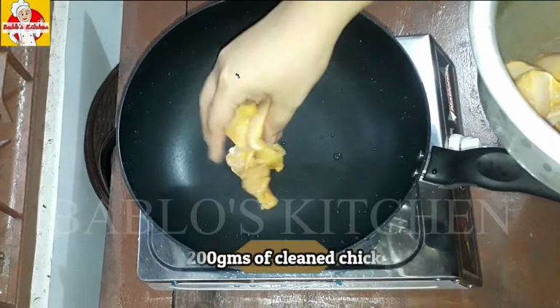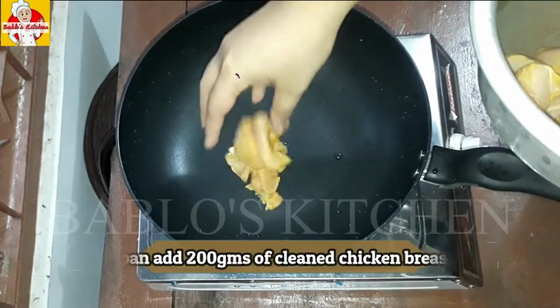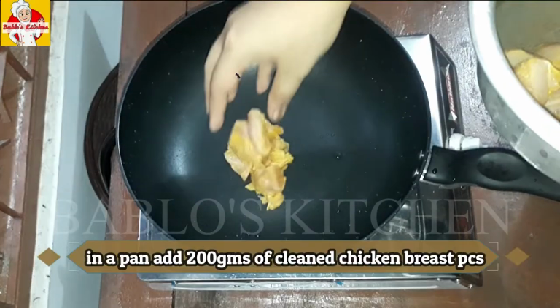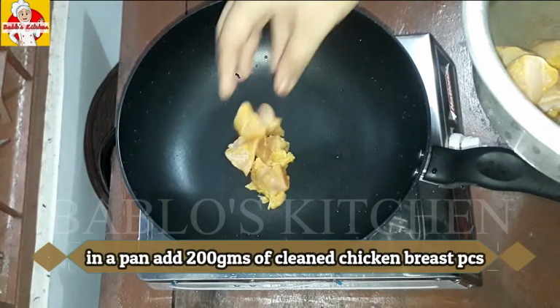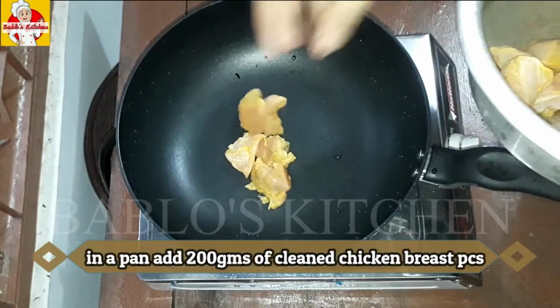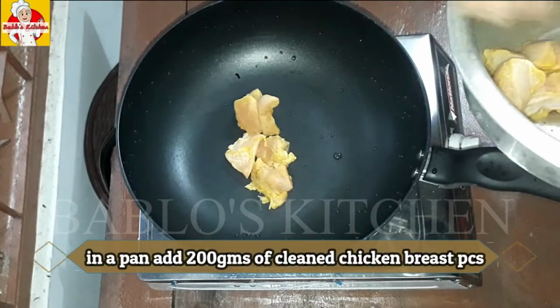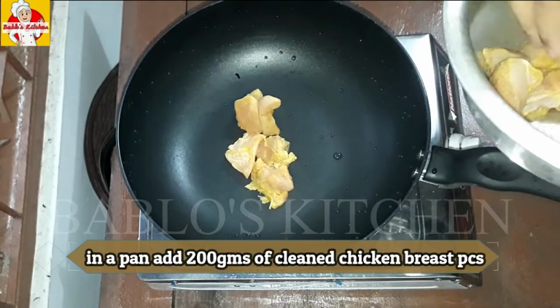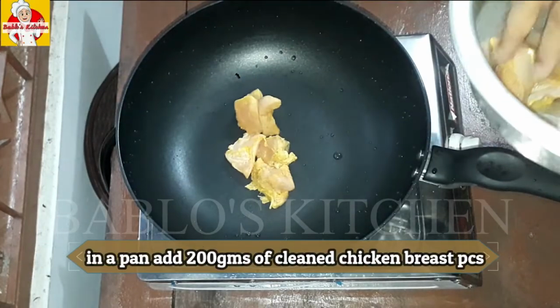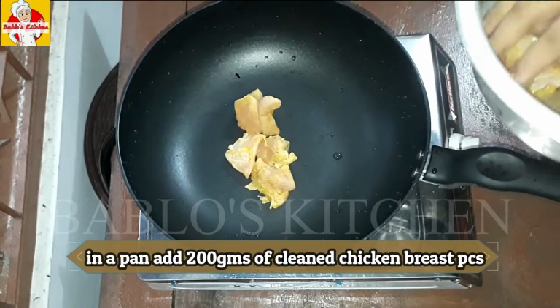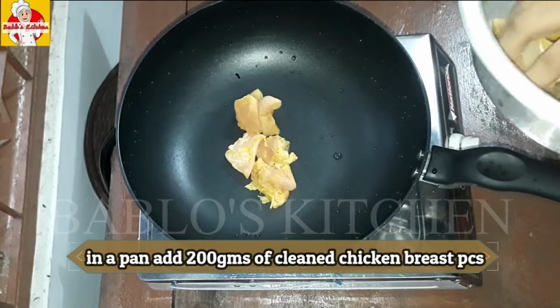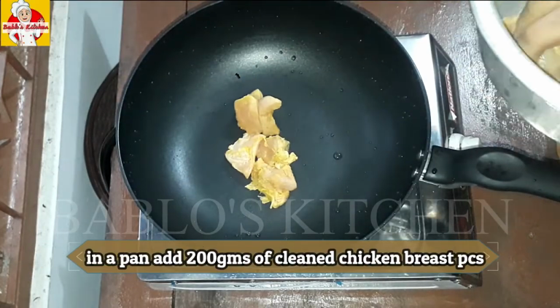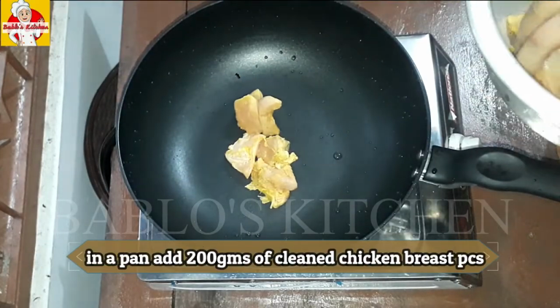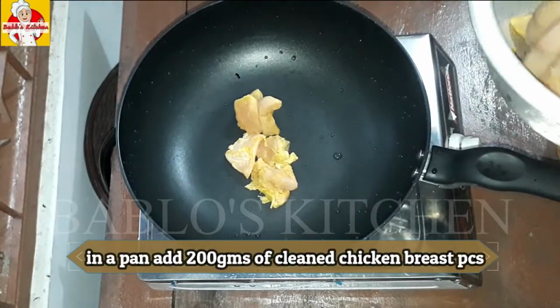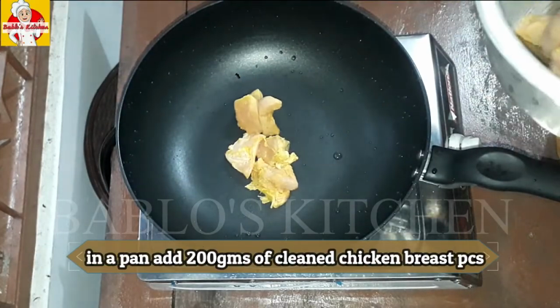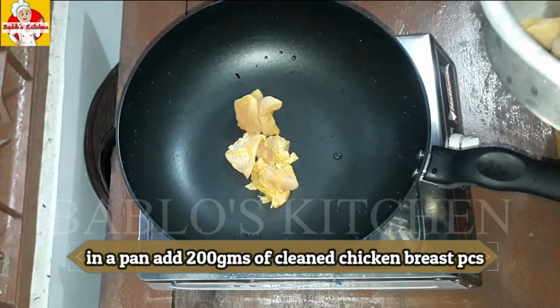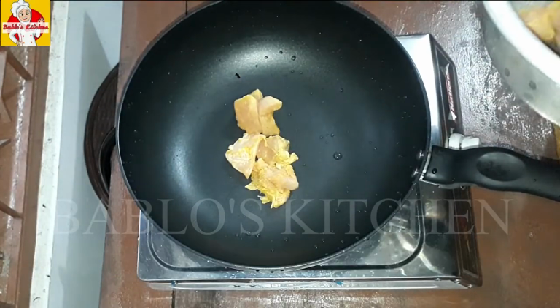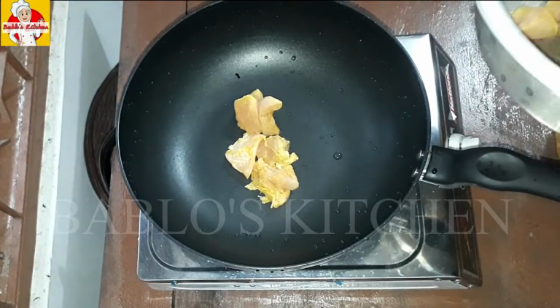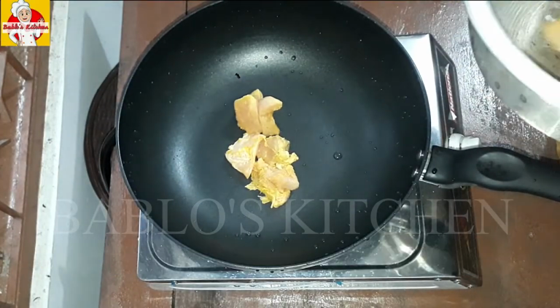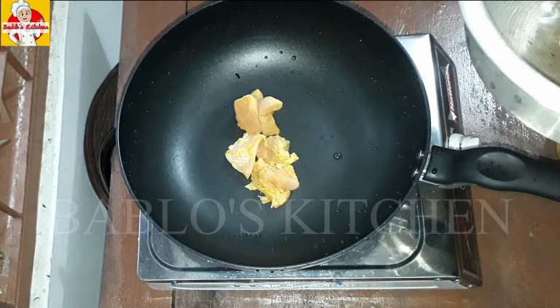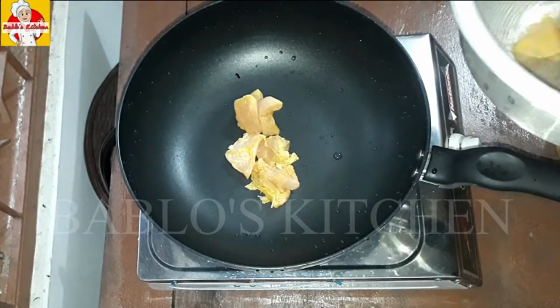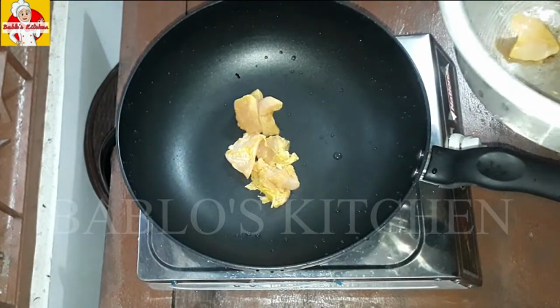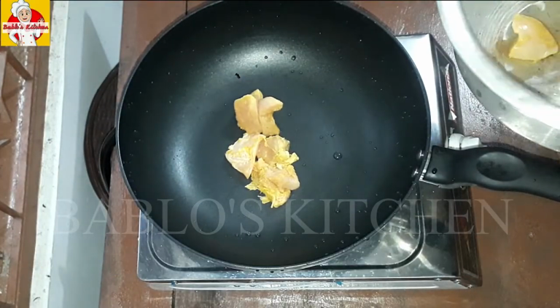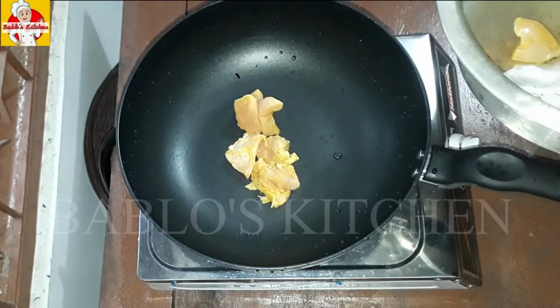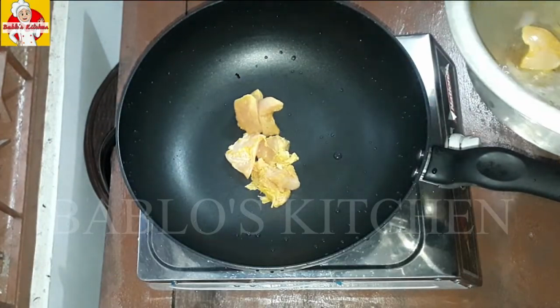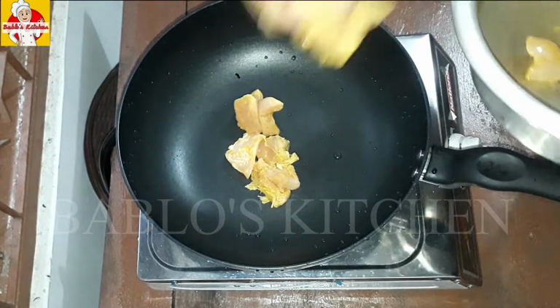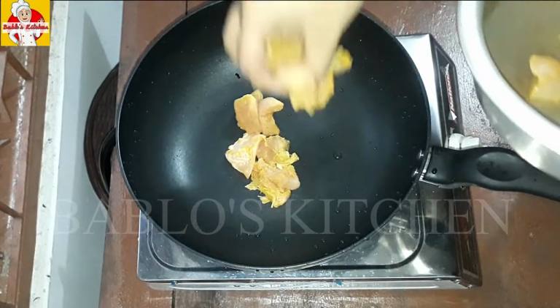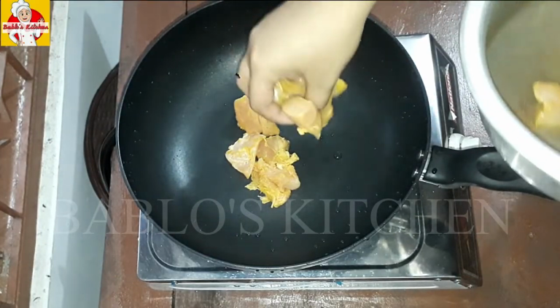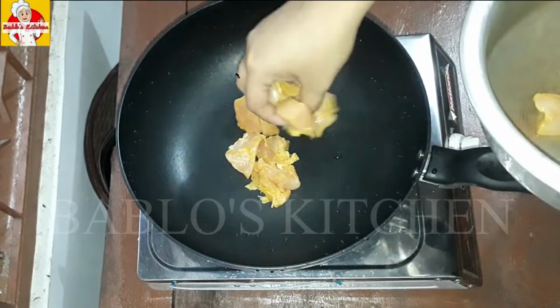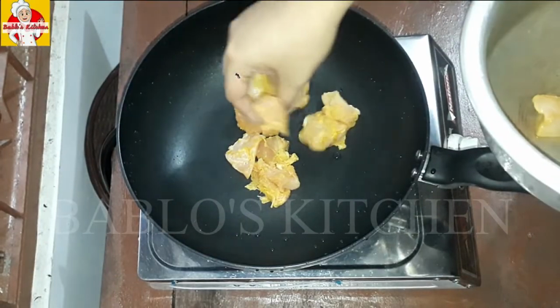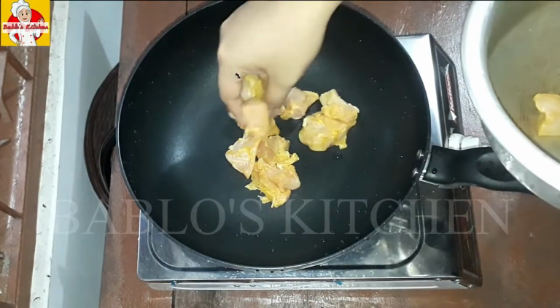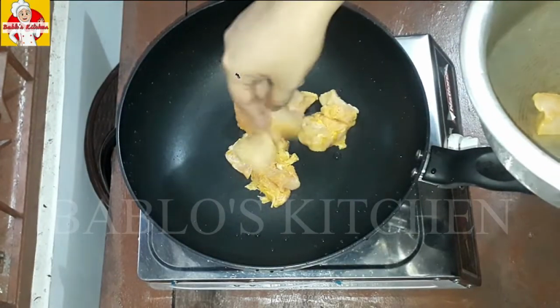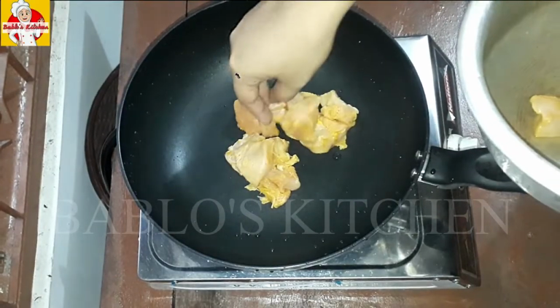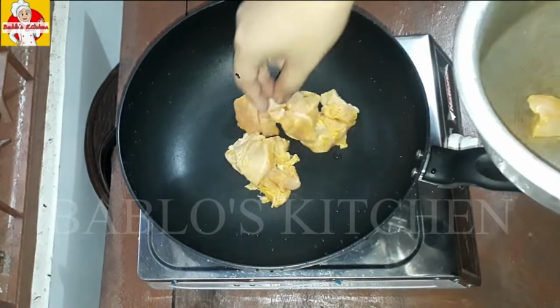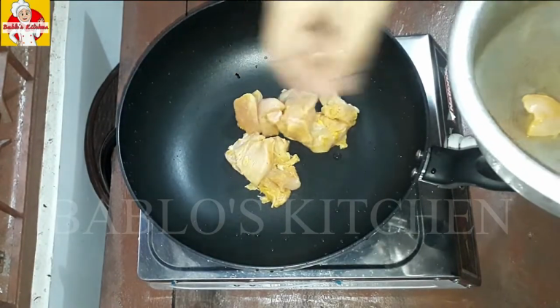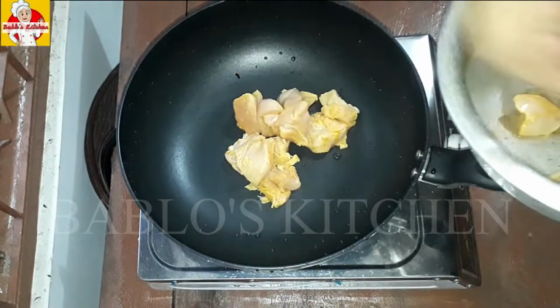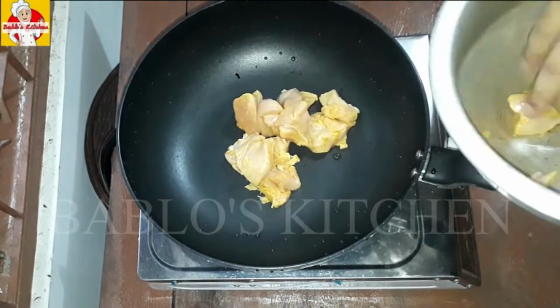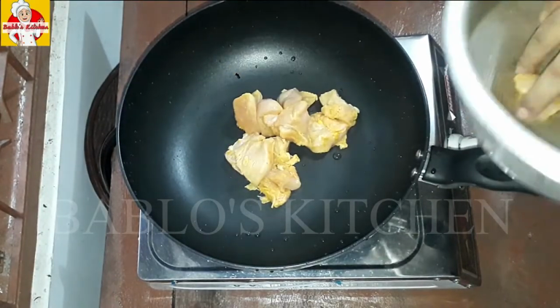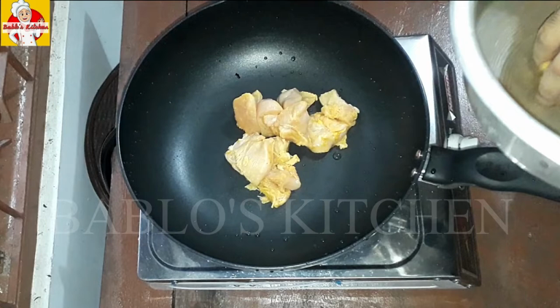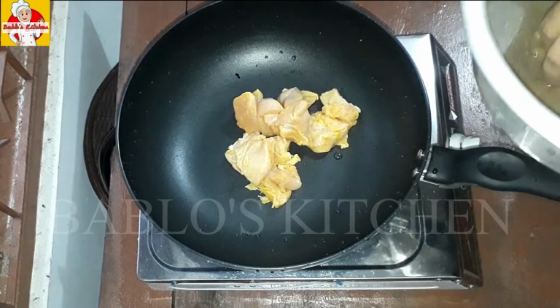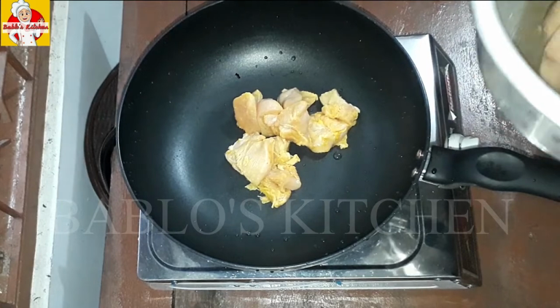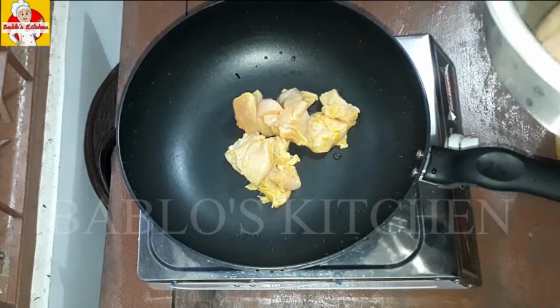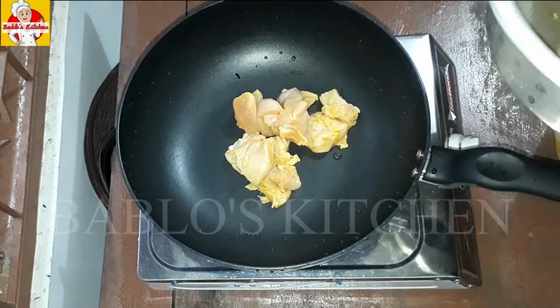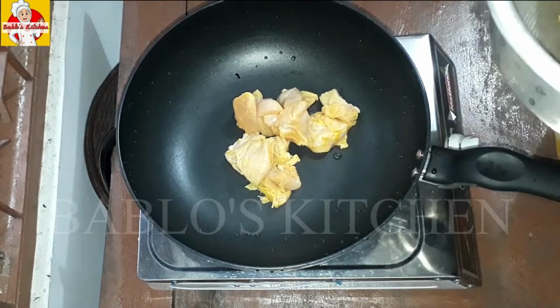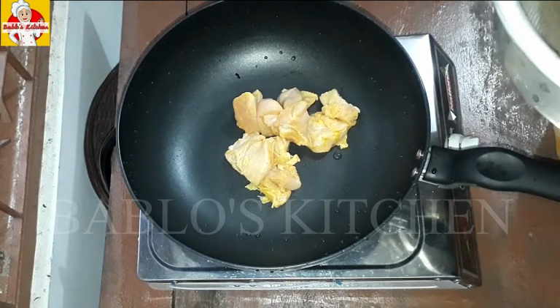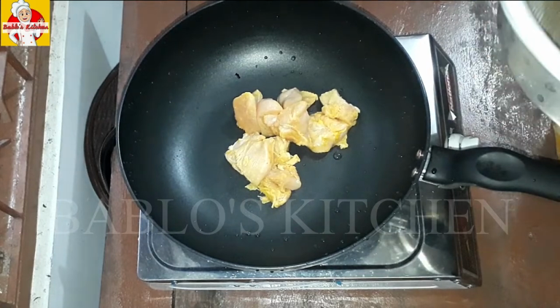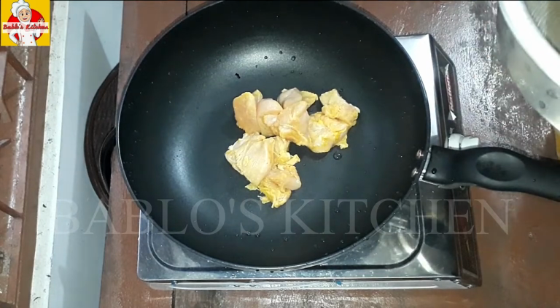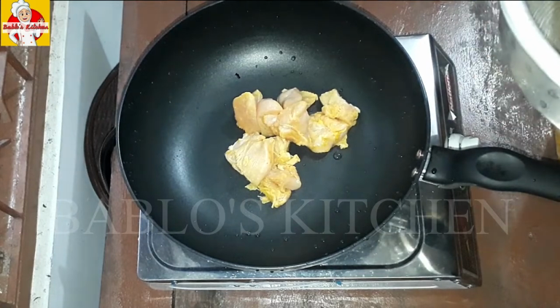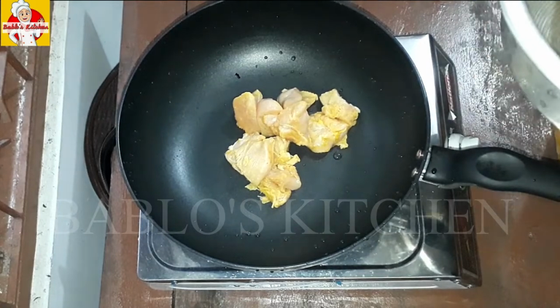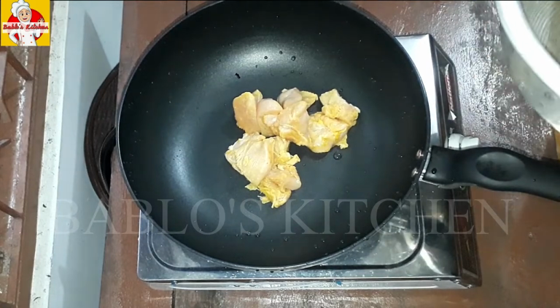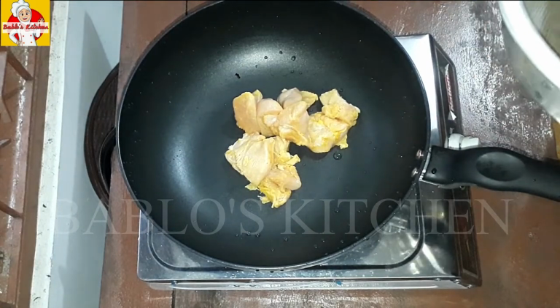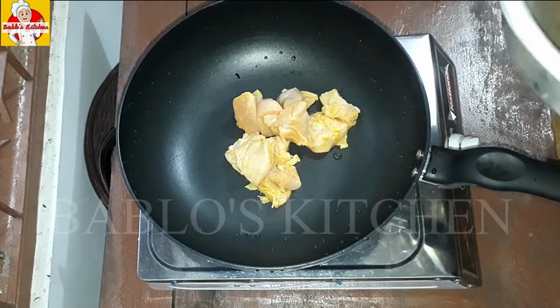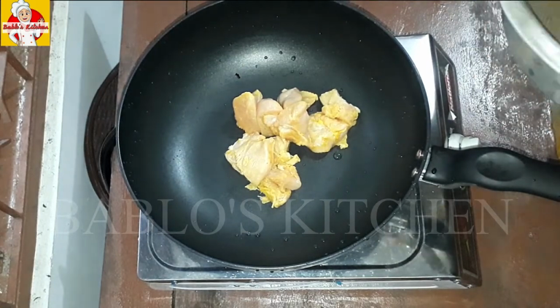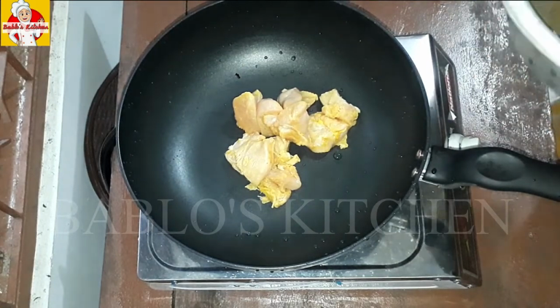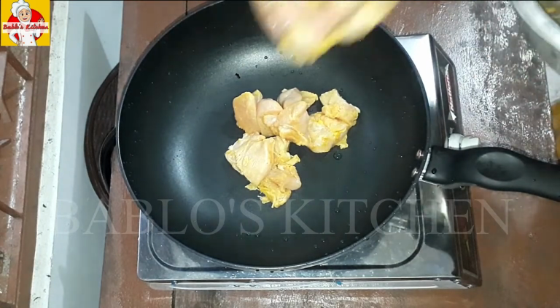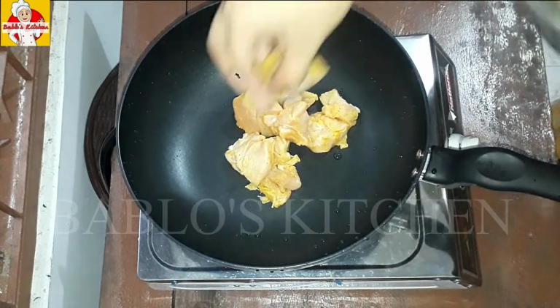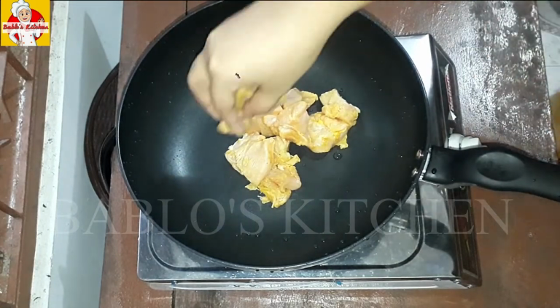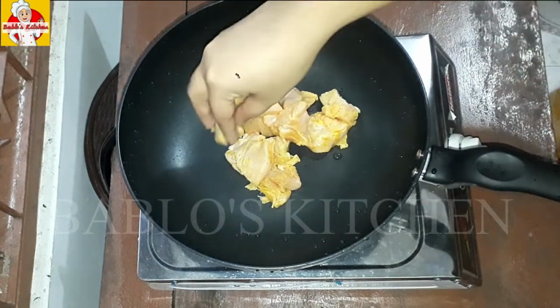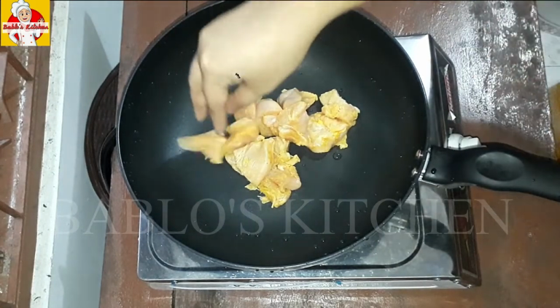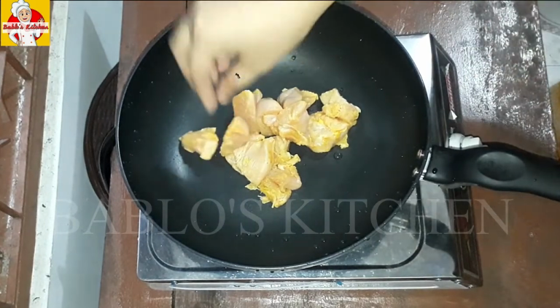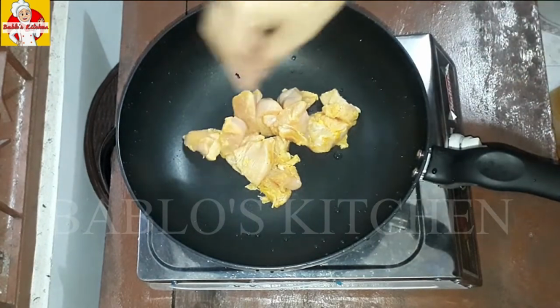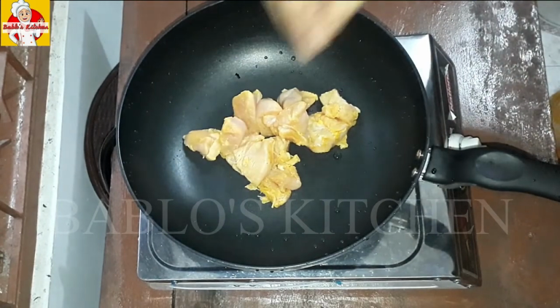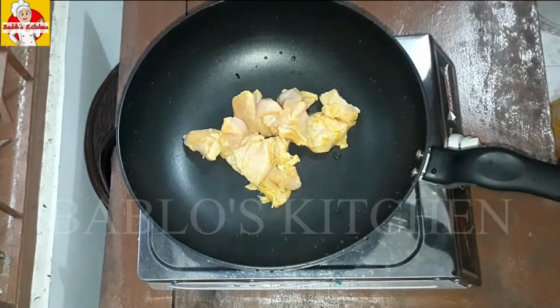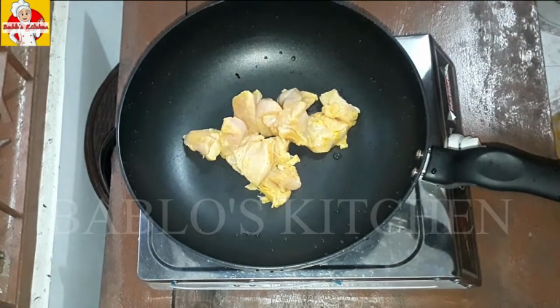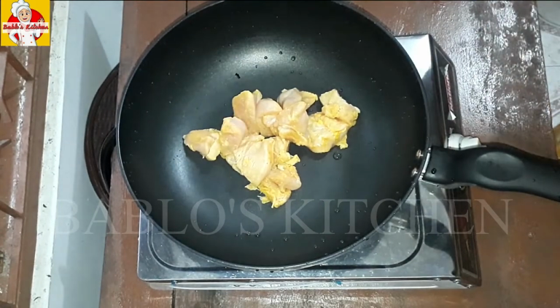I put chicken chunks in — 200 grams. I put the breast piece in it.